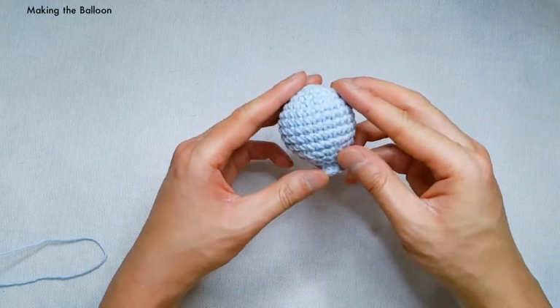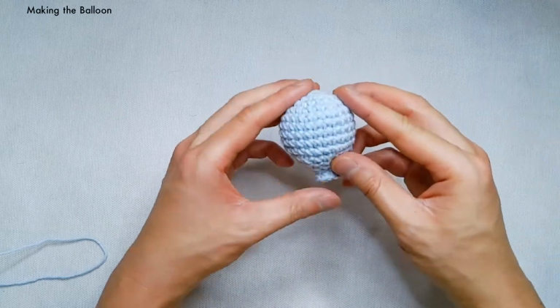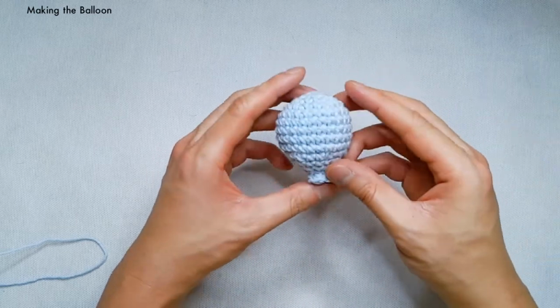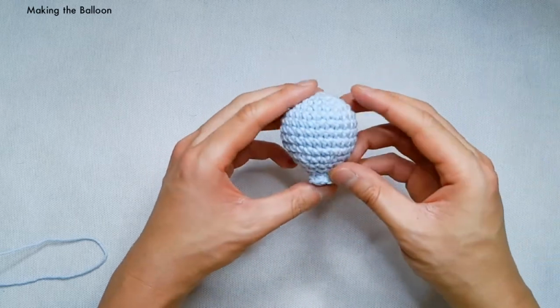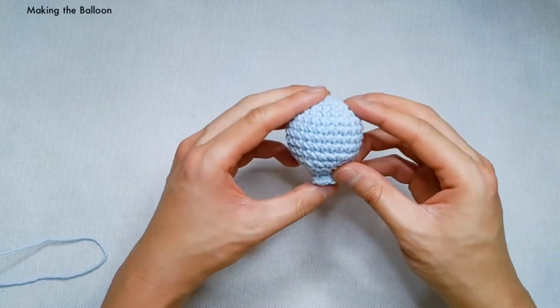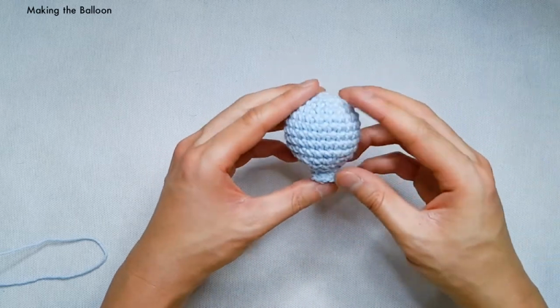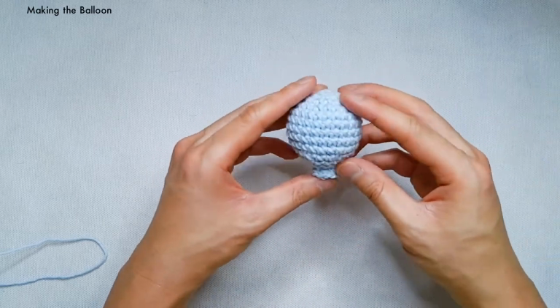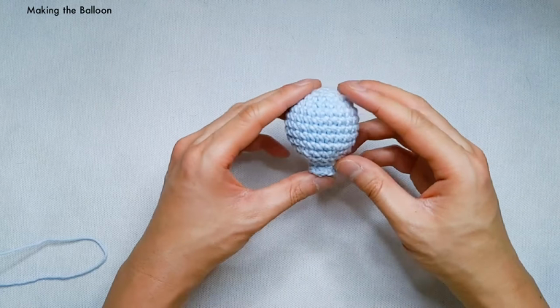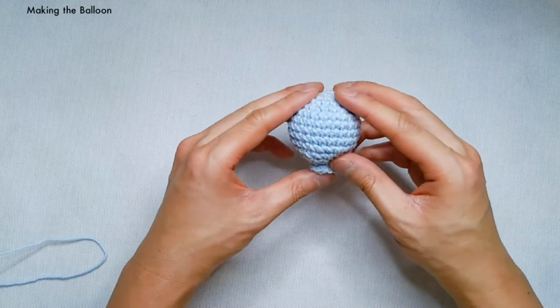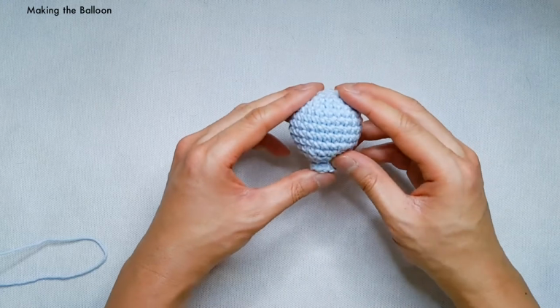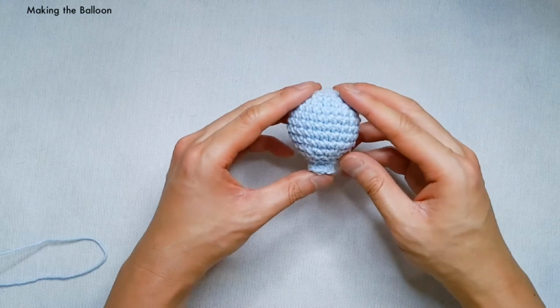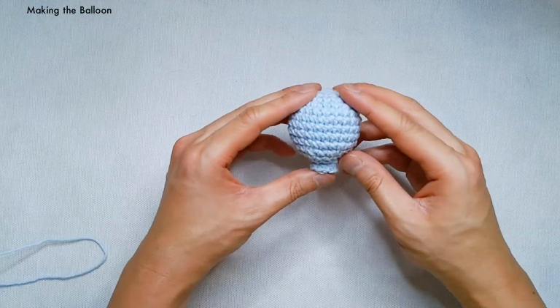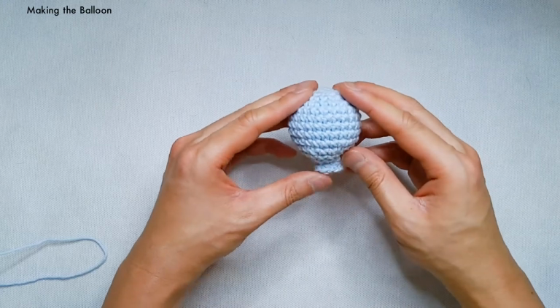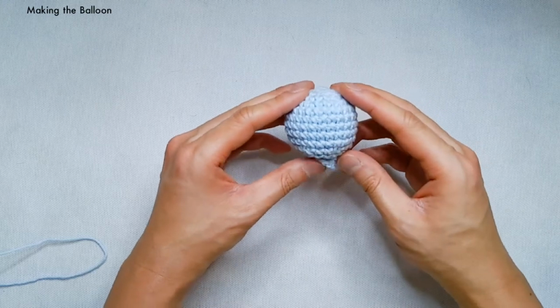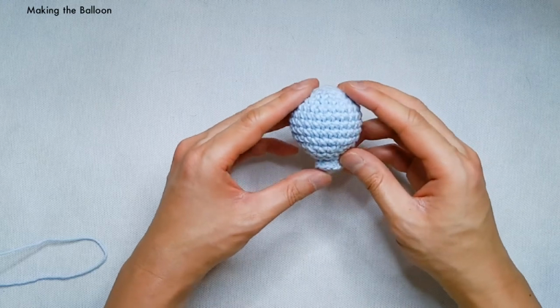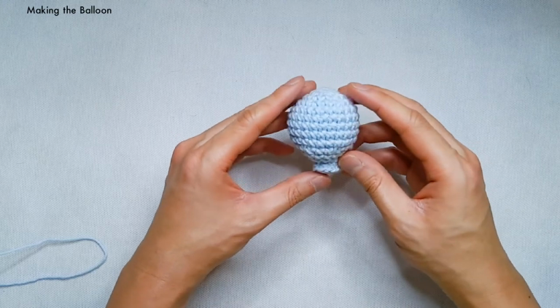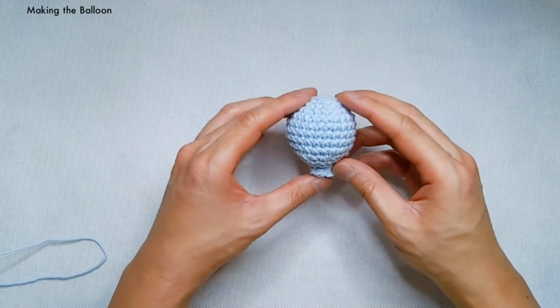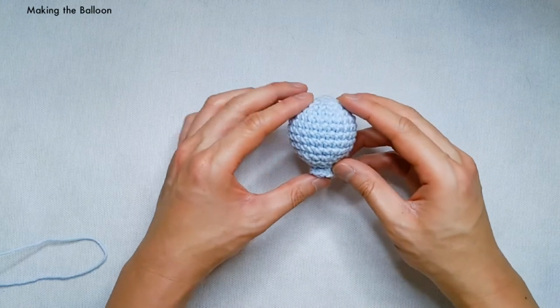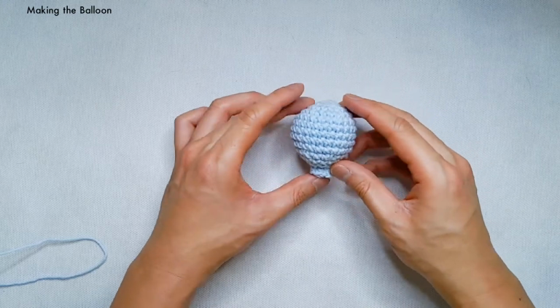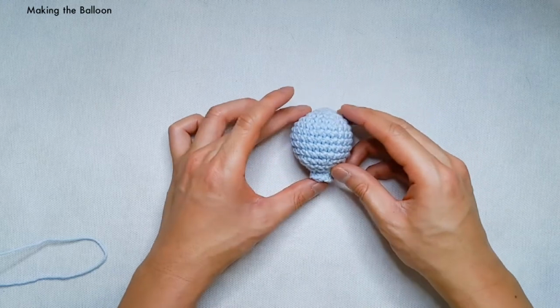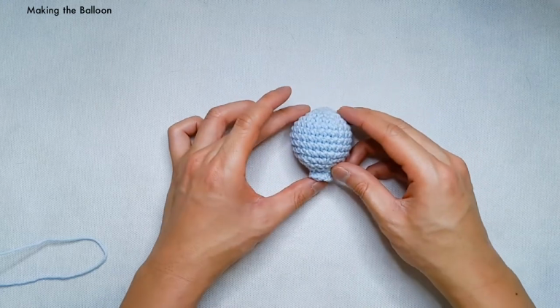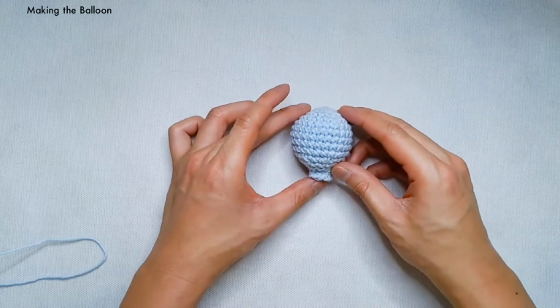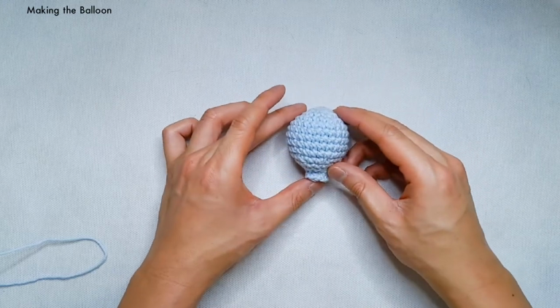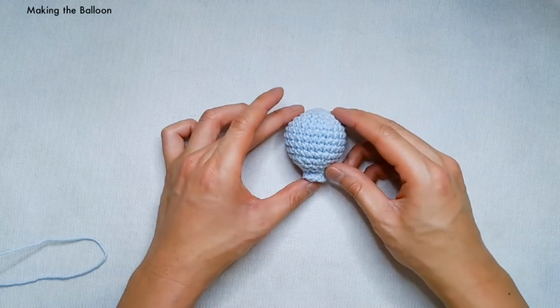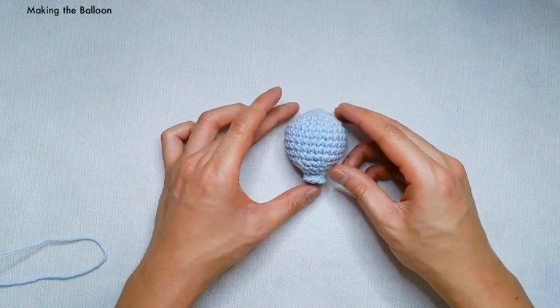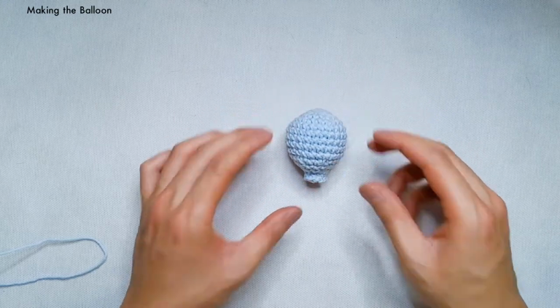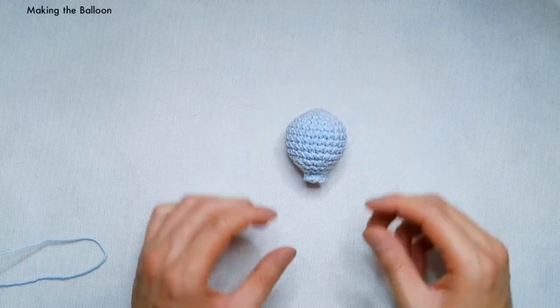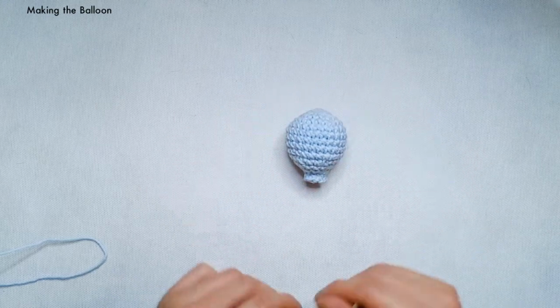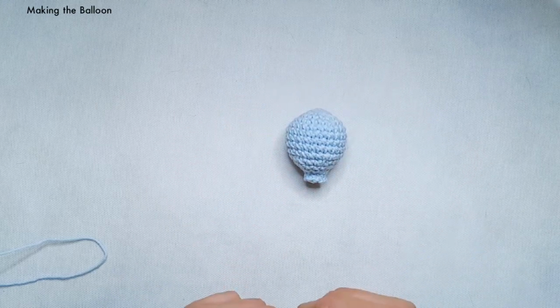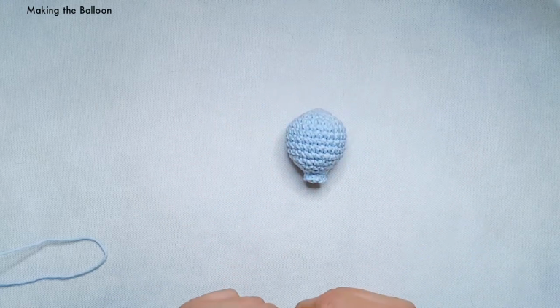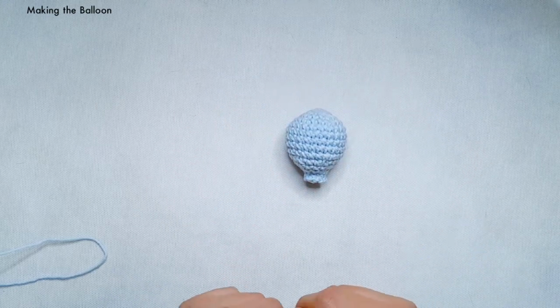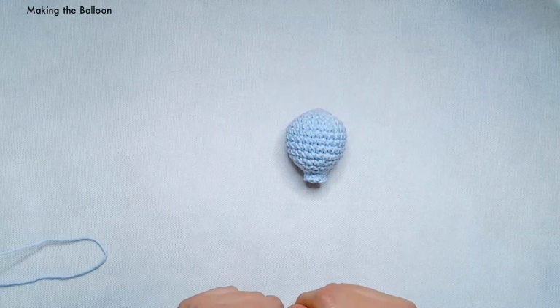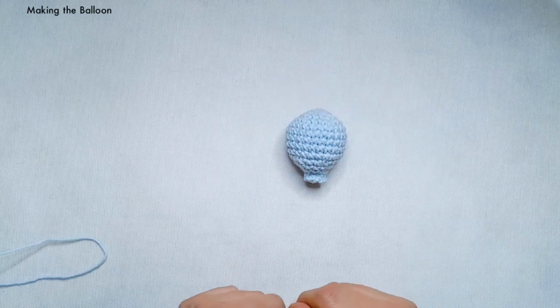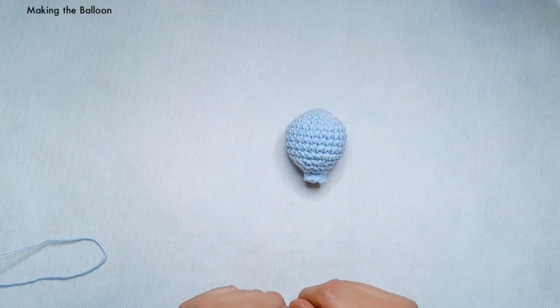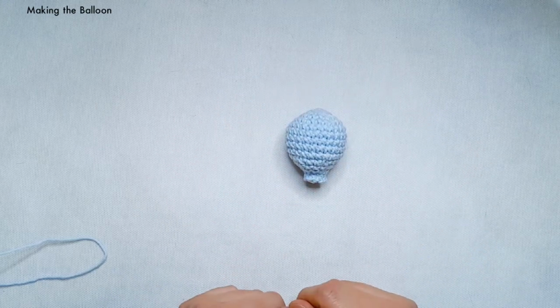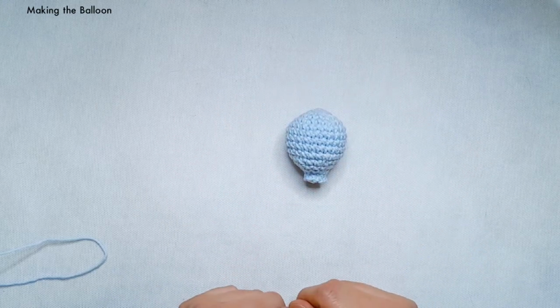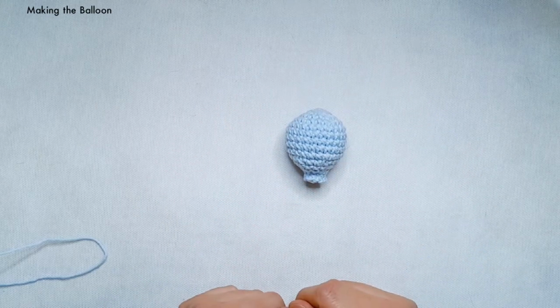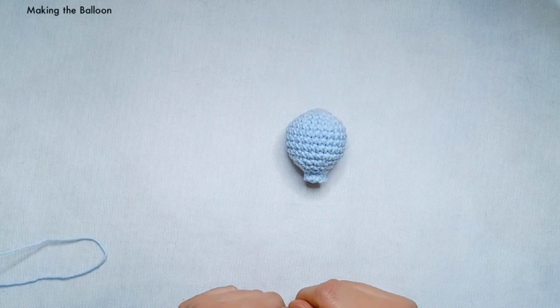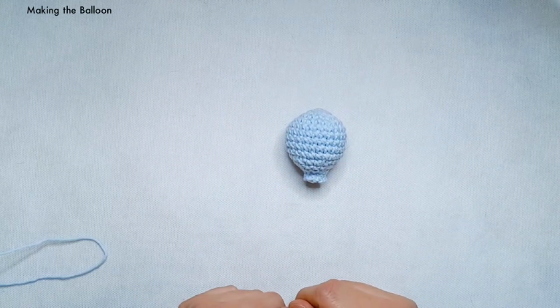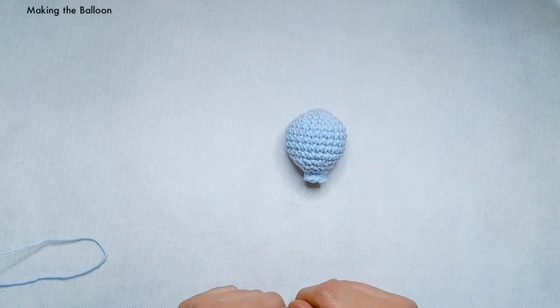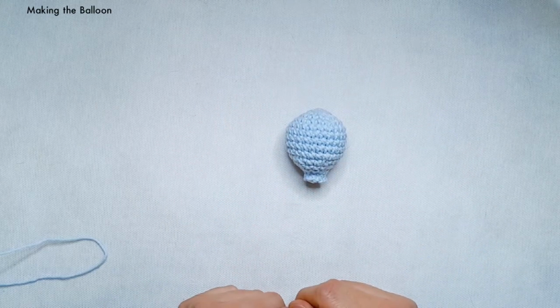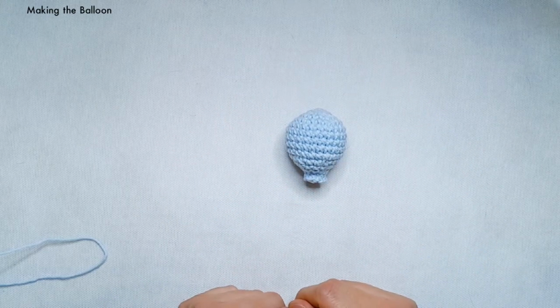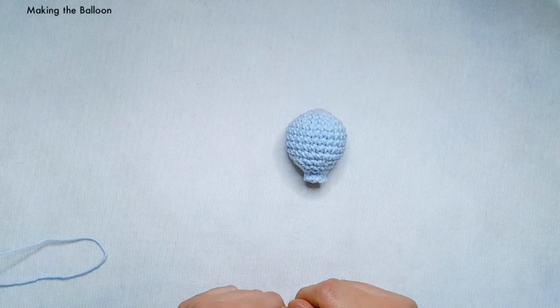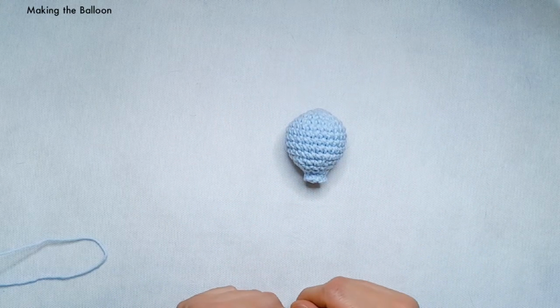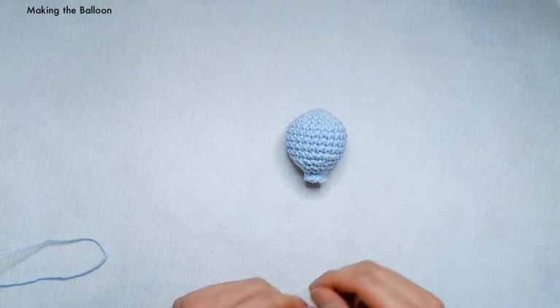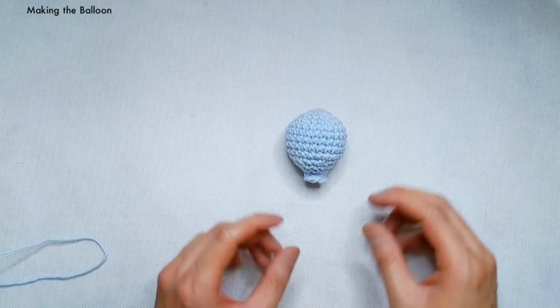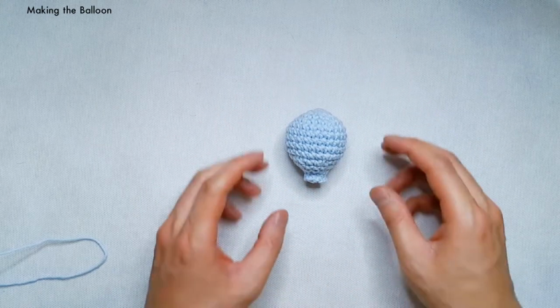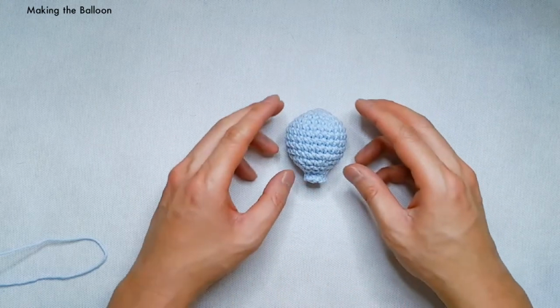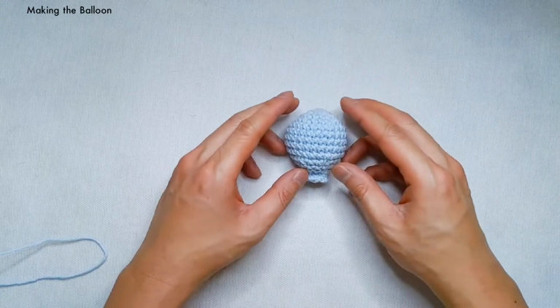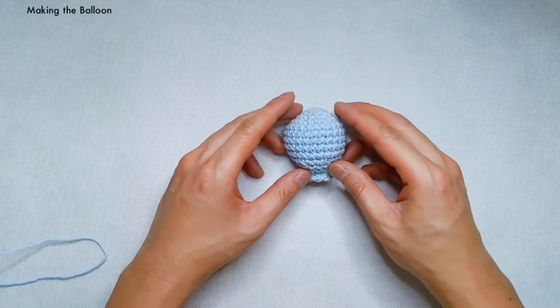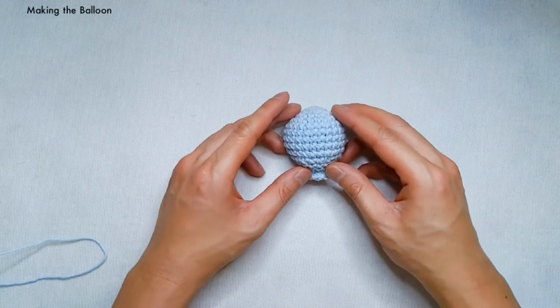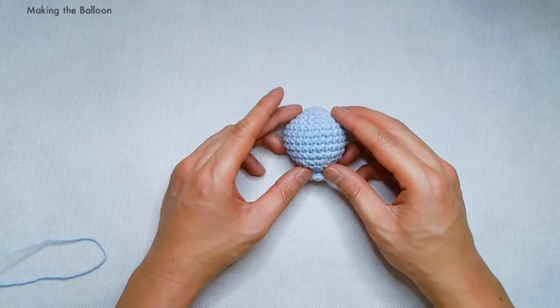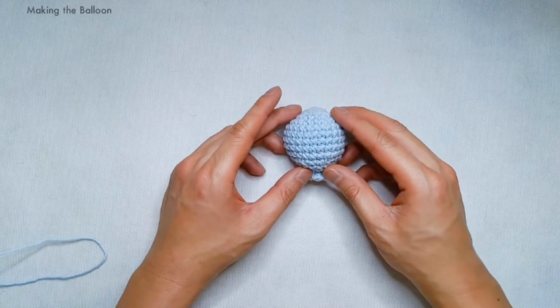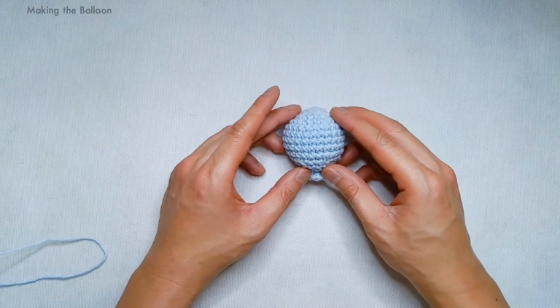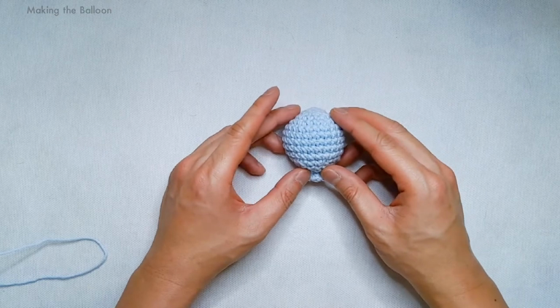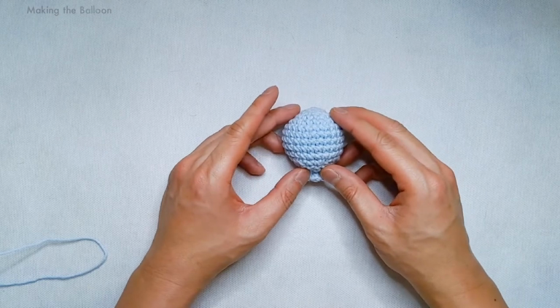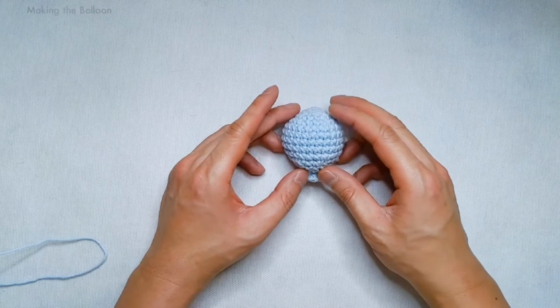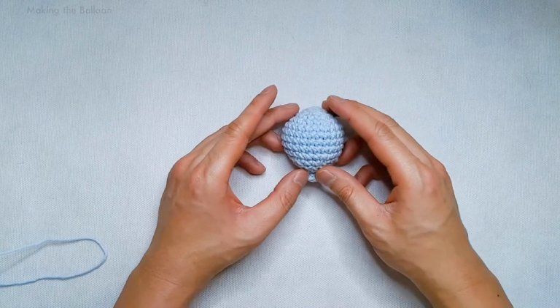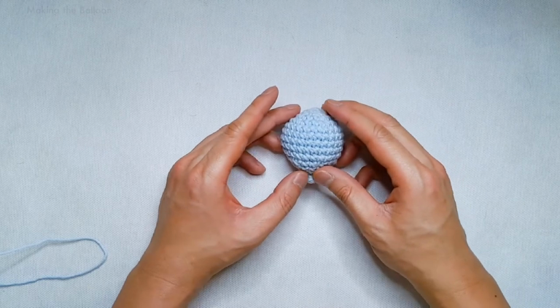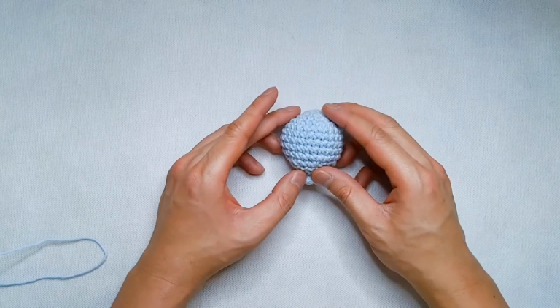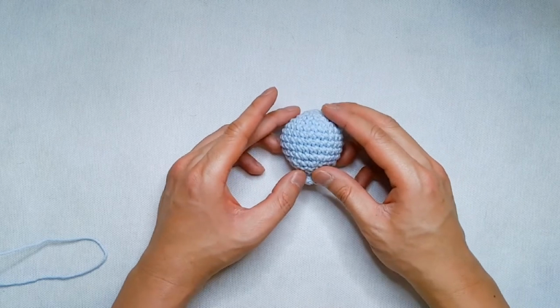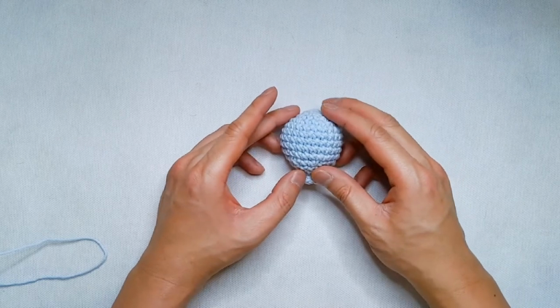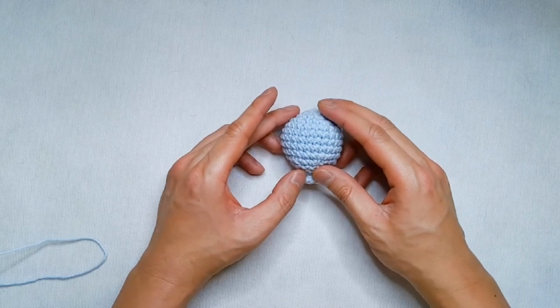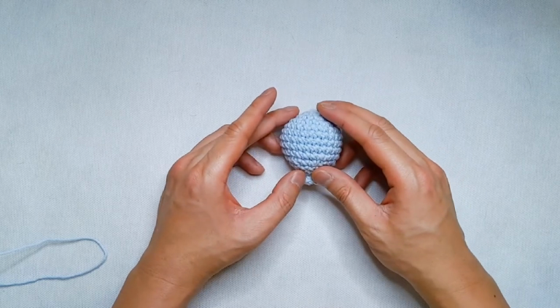There is our balloon. In the next step, I'm going to show you how to attach the wire or the string to your balloon.